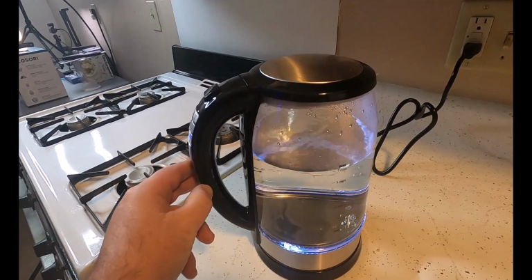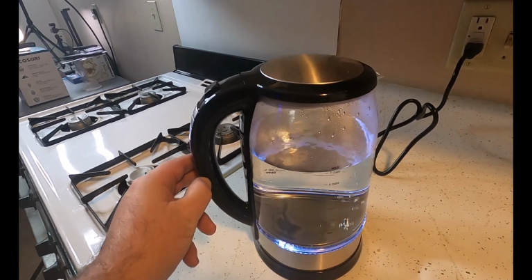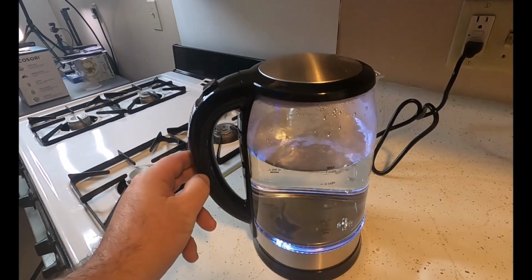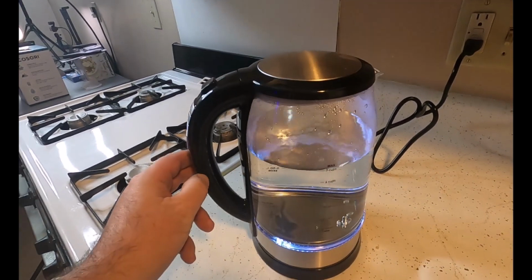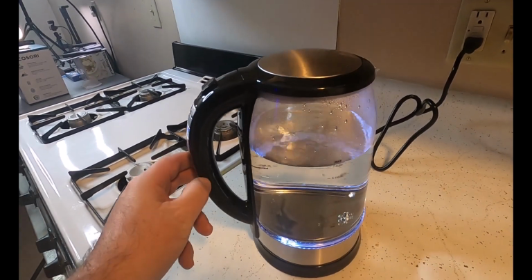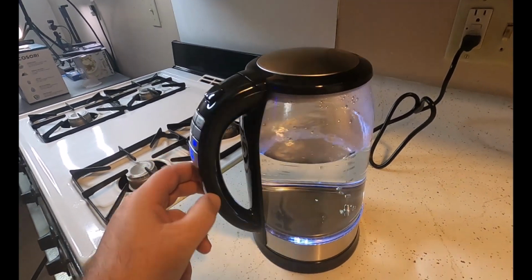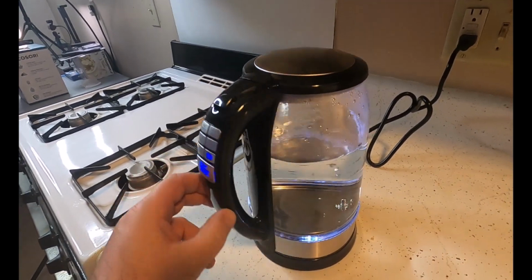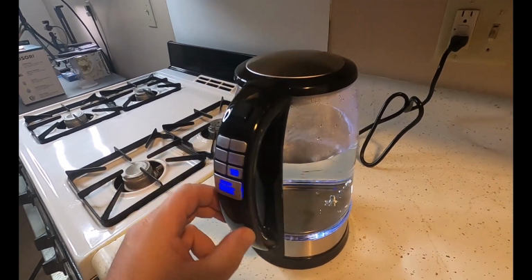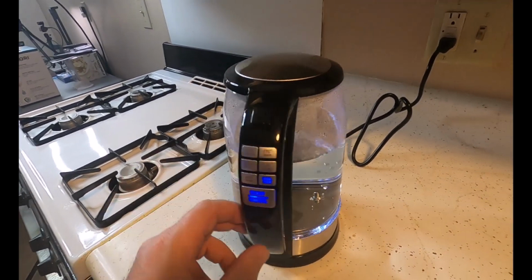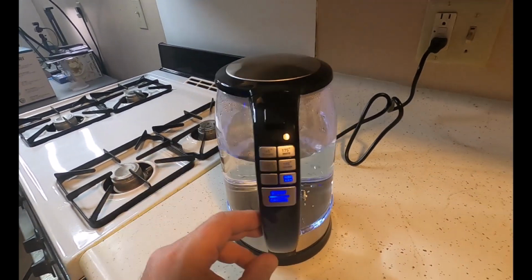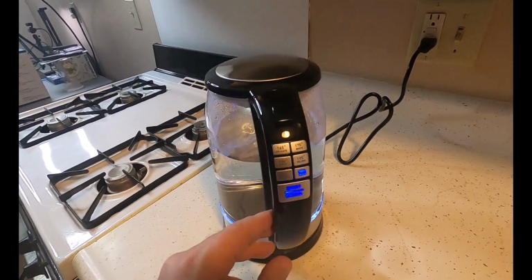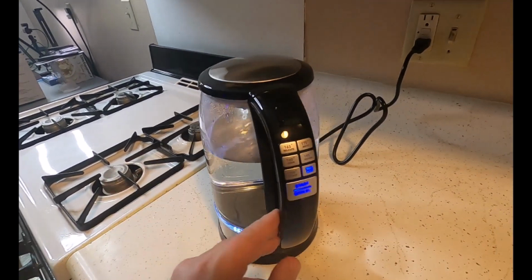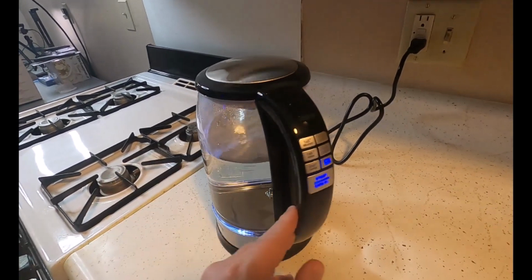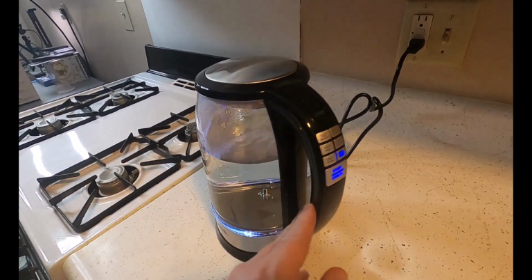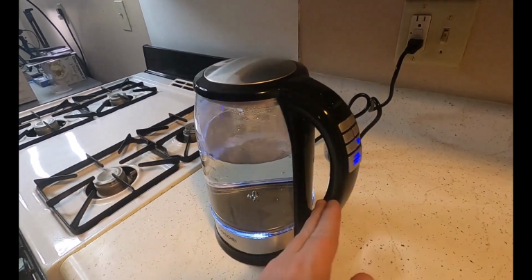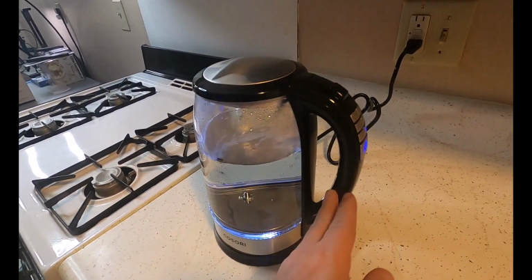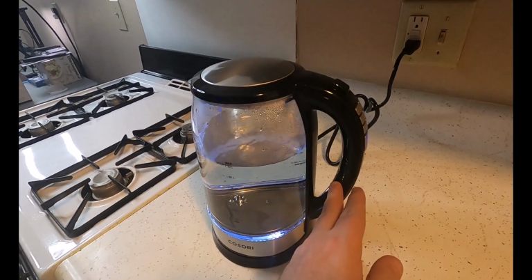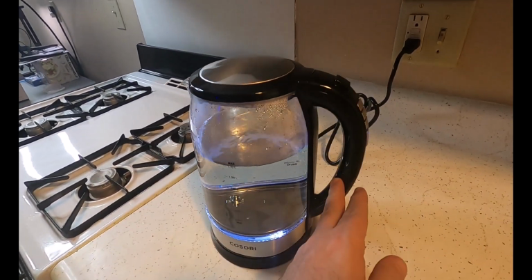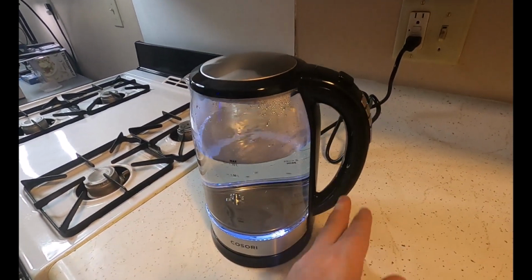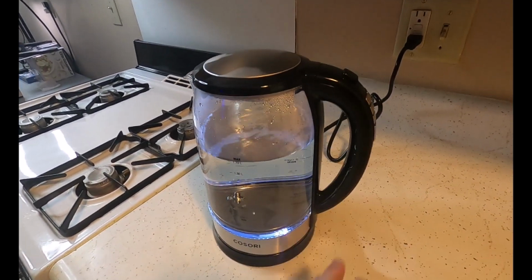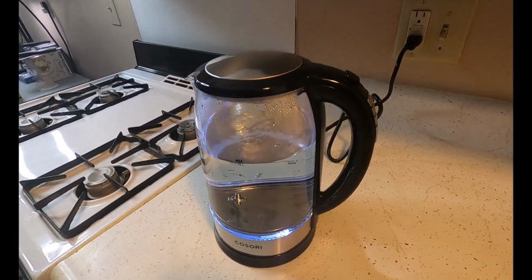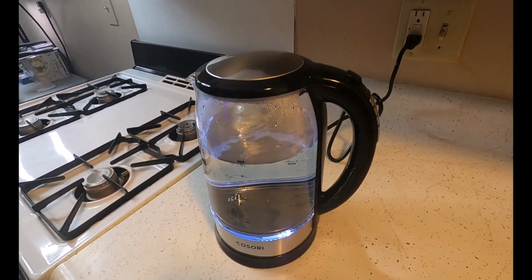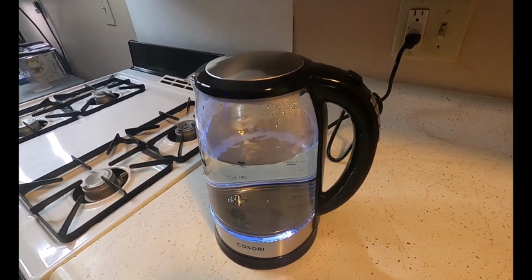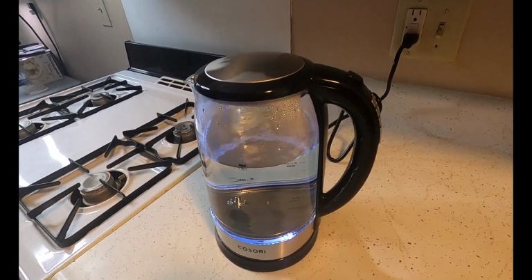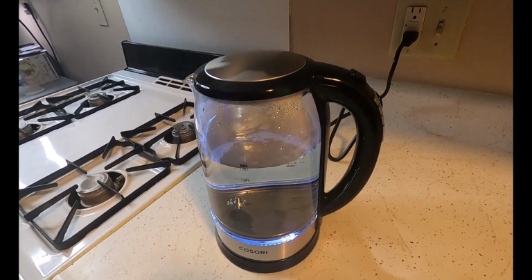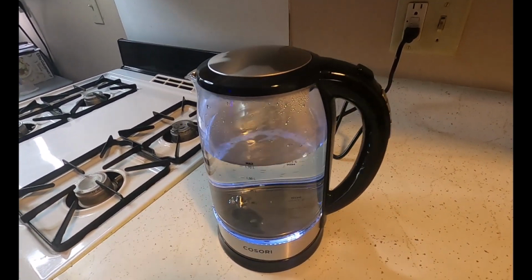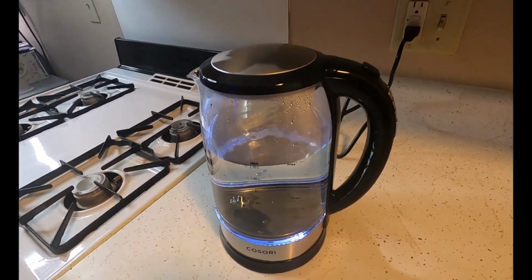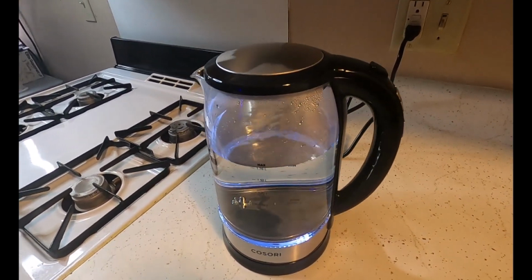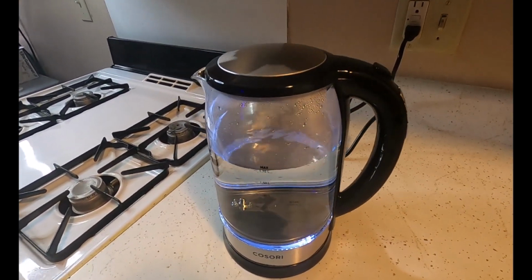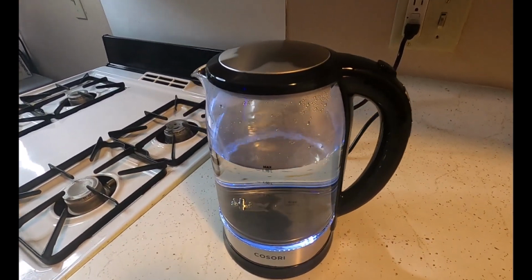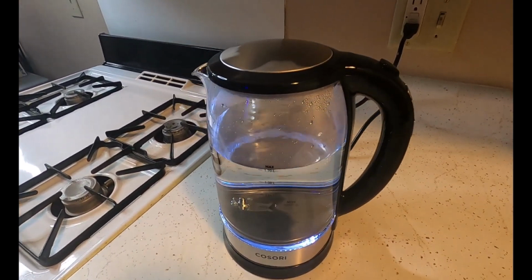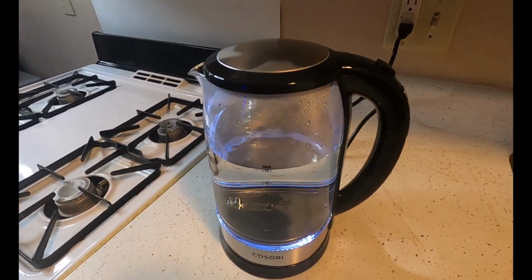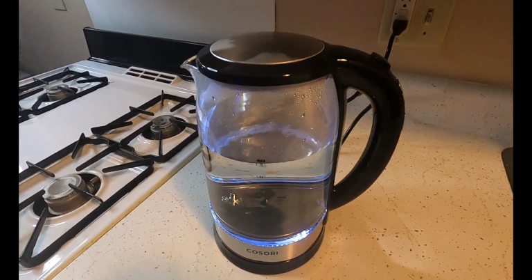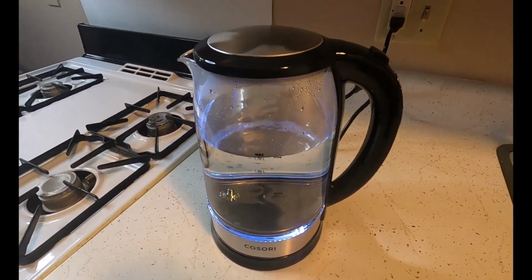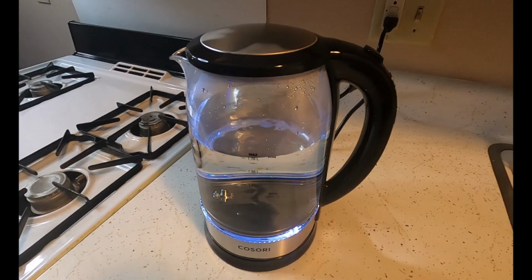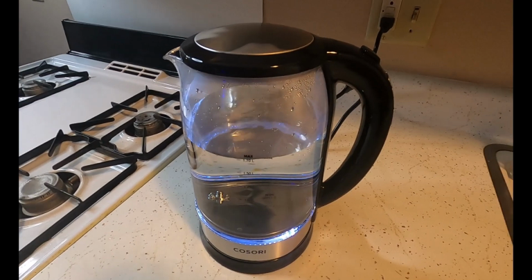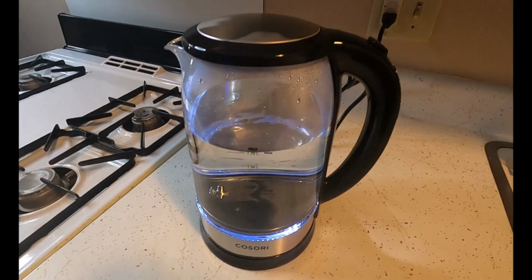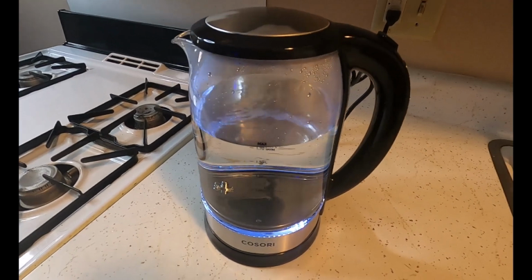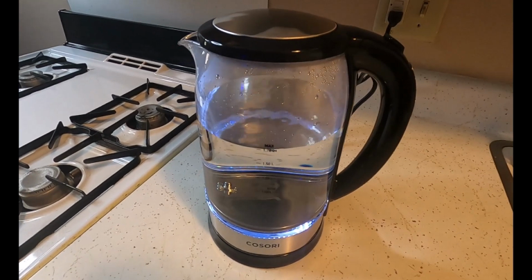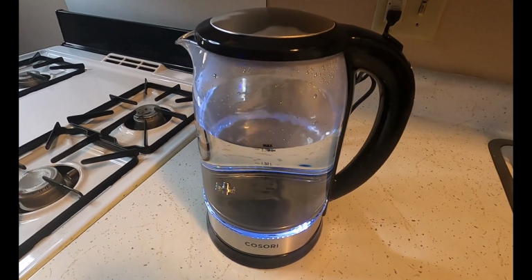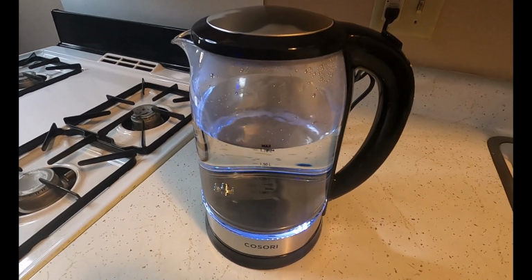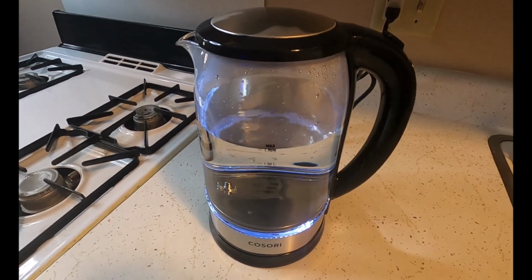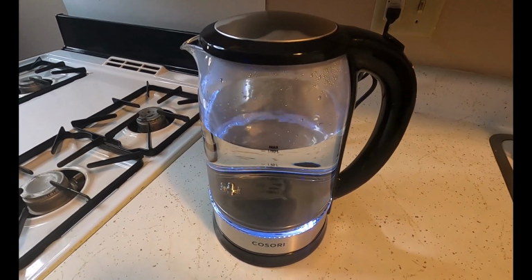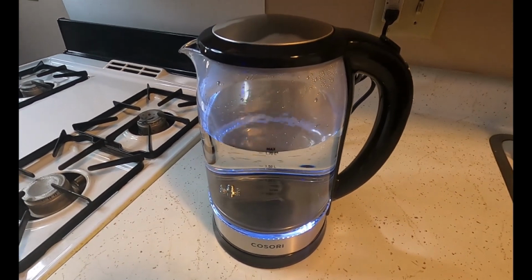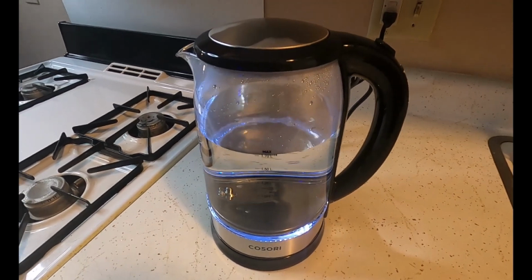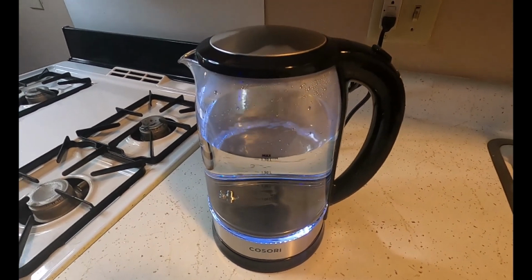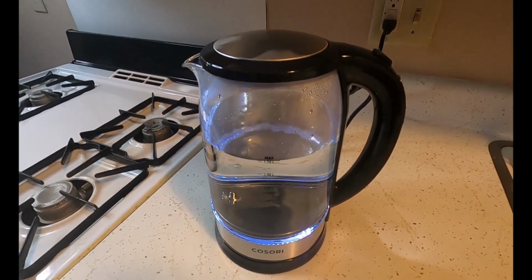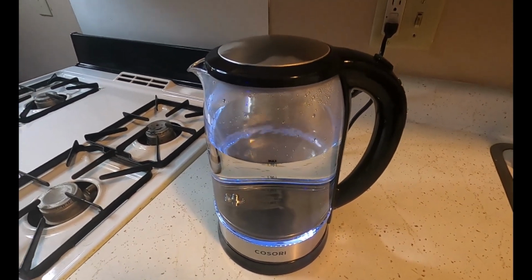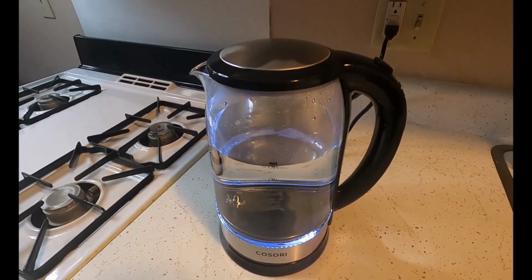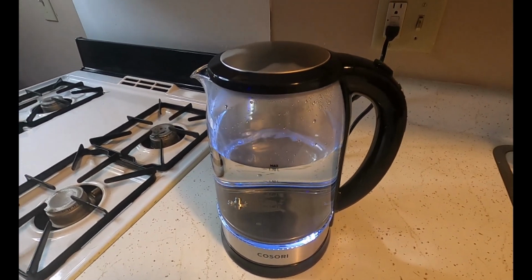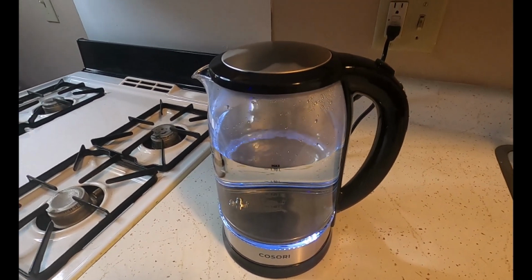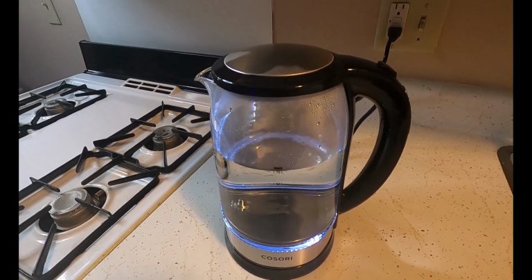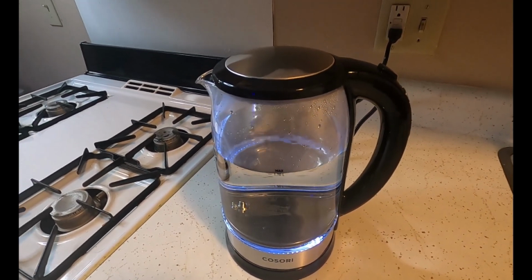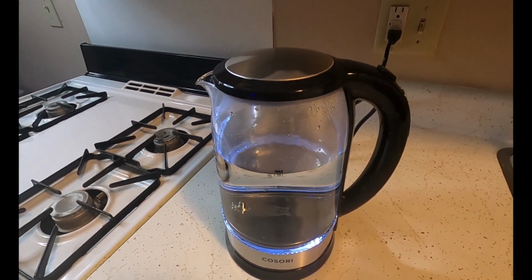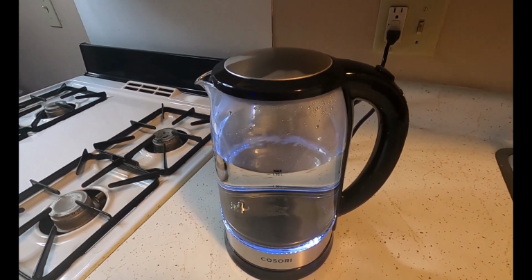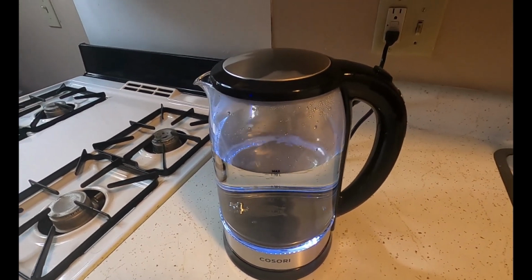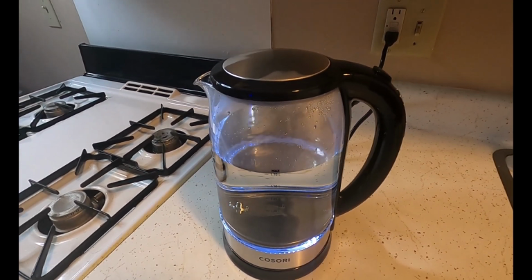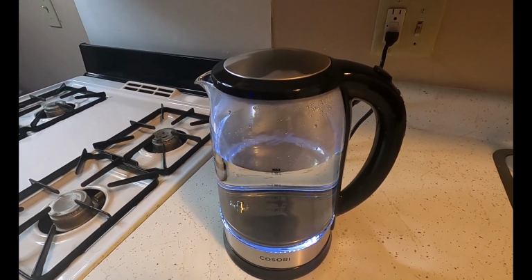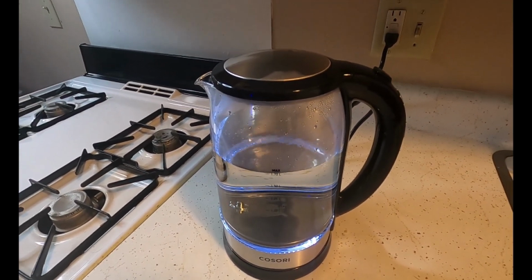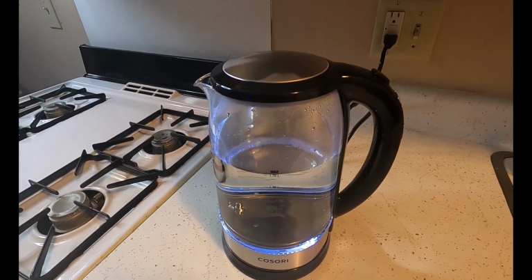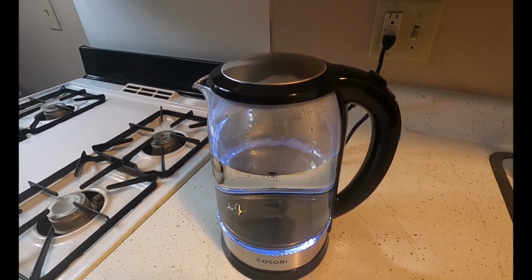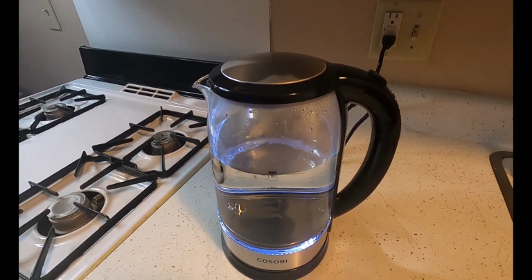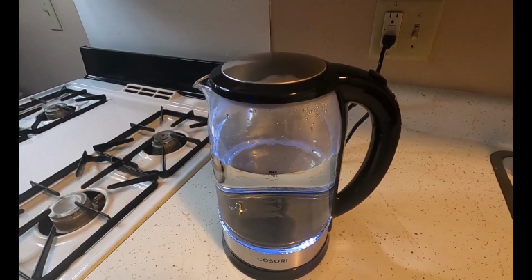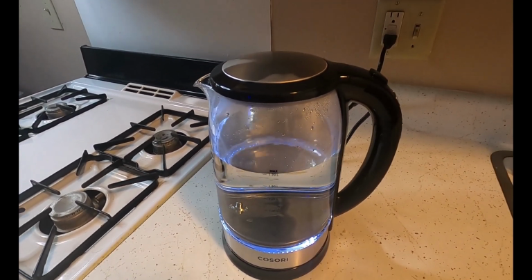So if you need an electric kettle, those are the three things I personally liked about it. Consider one of these — pretty nice.